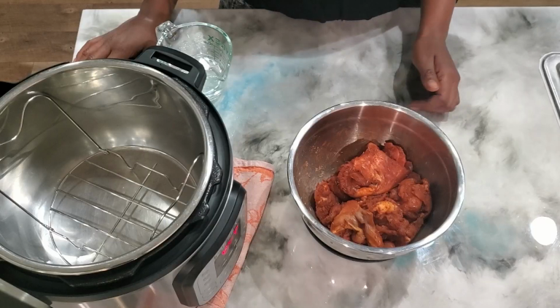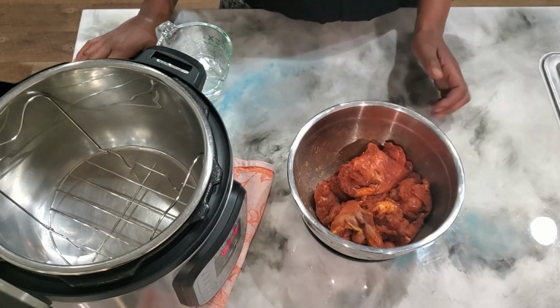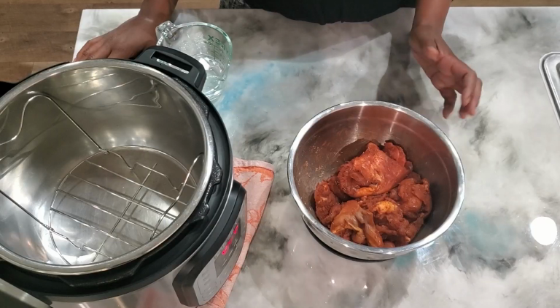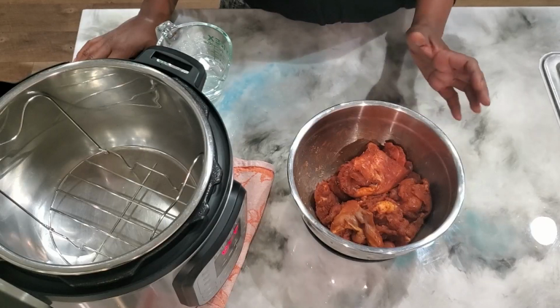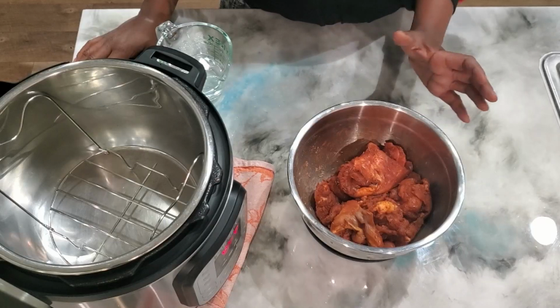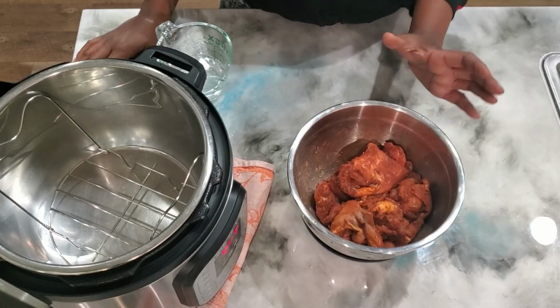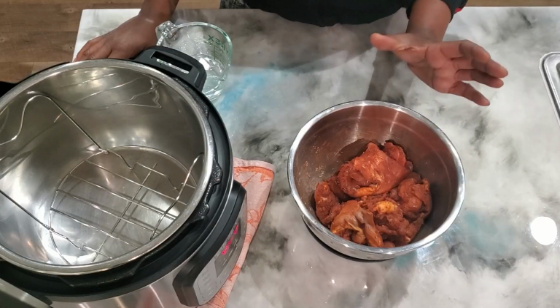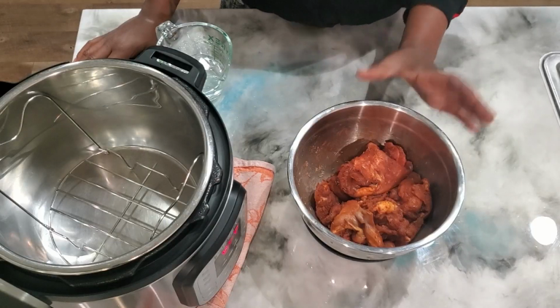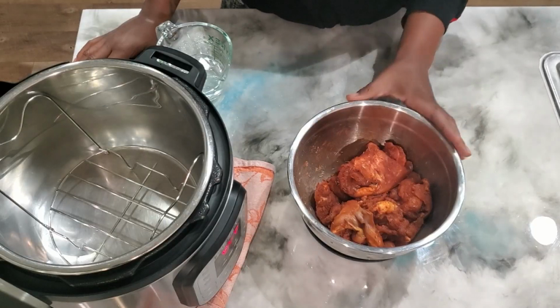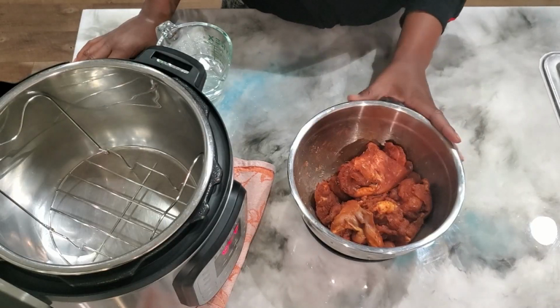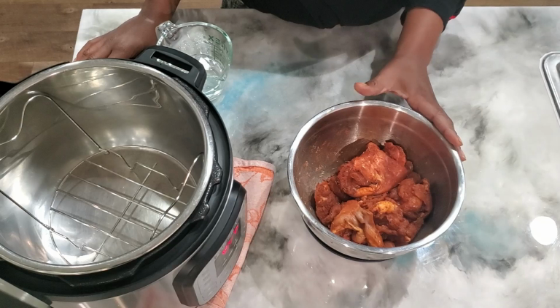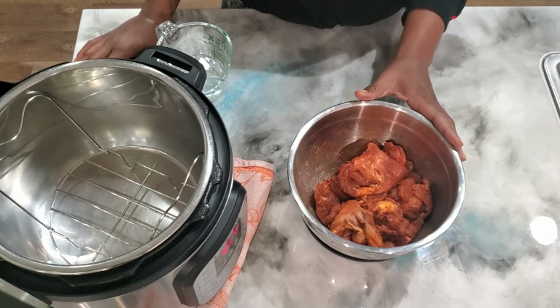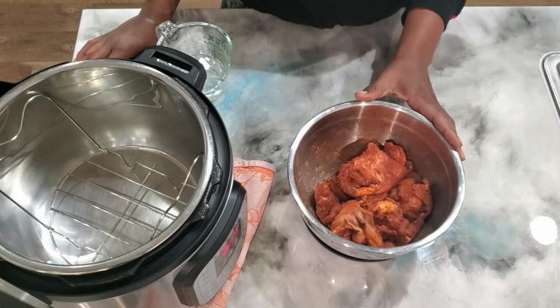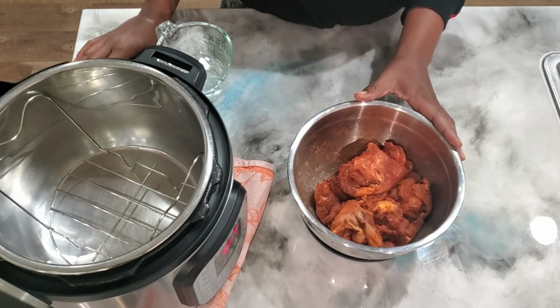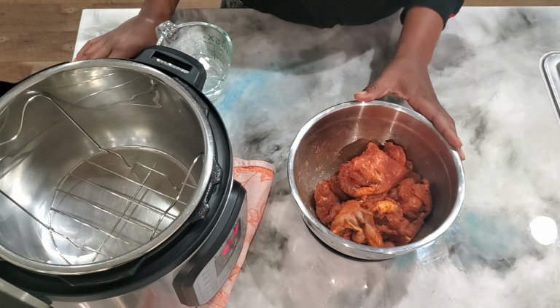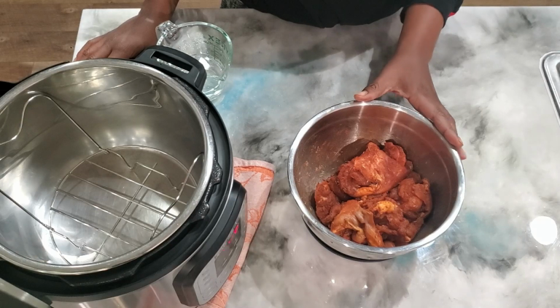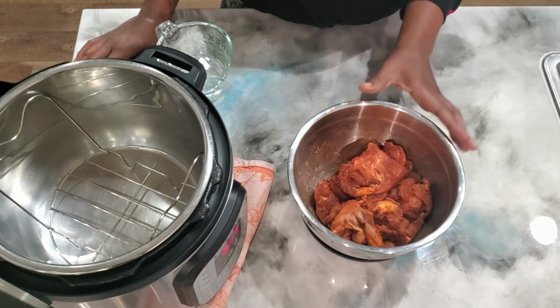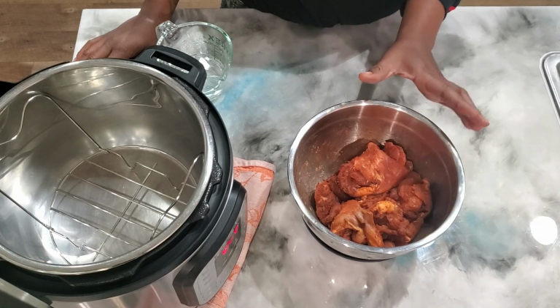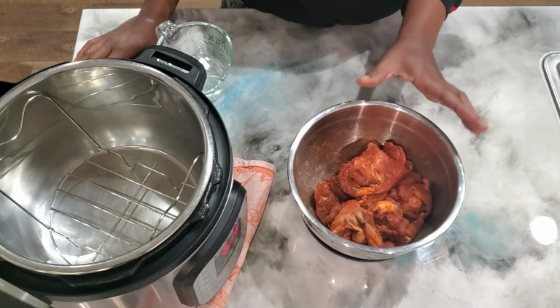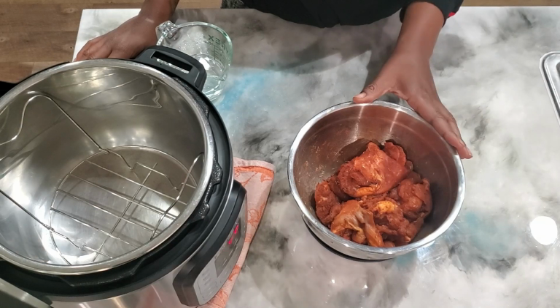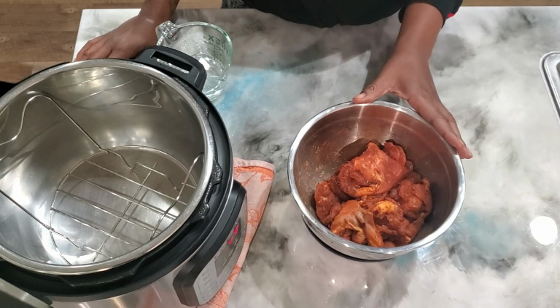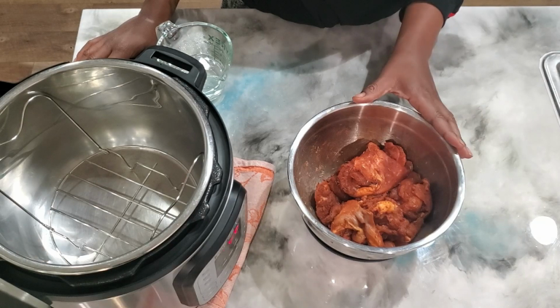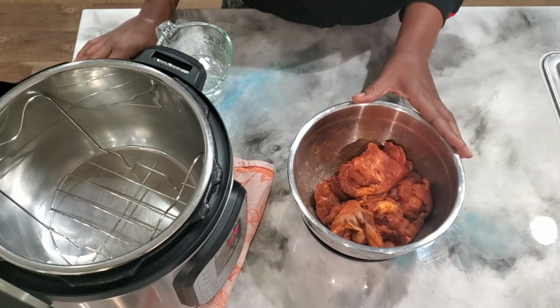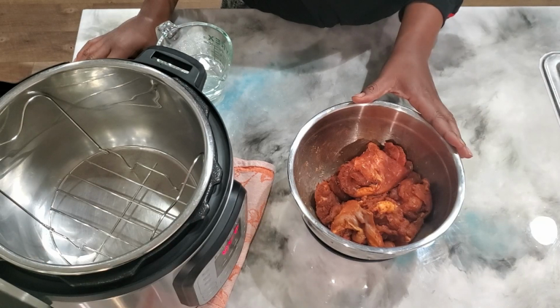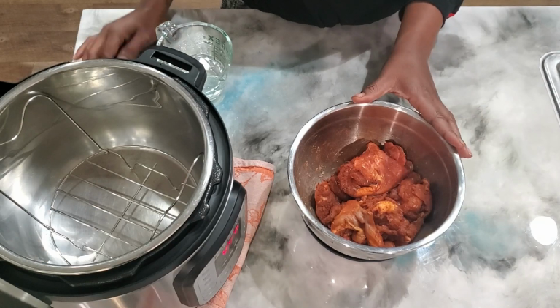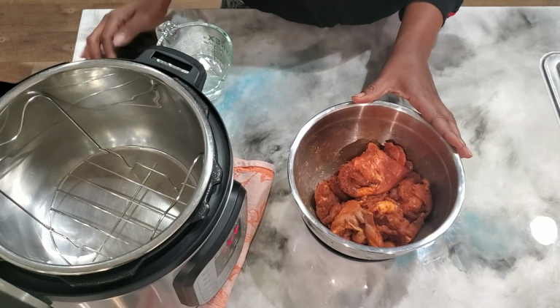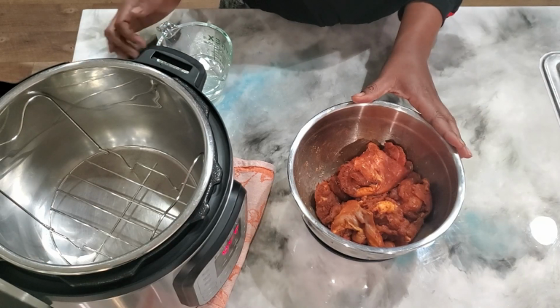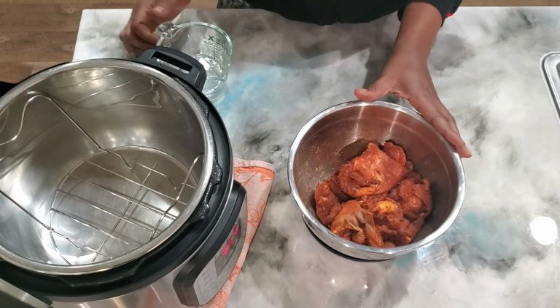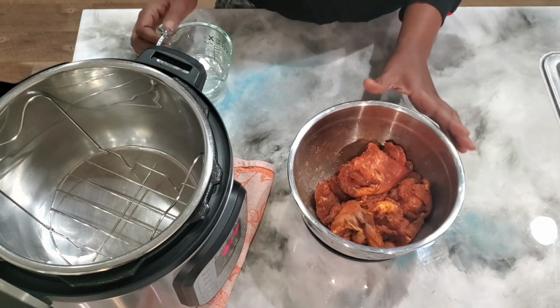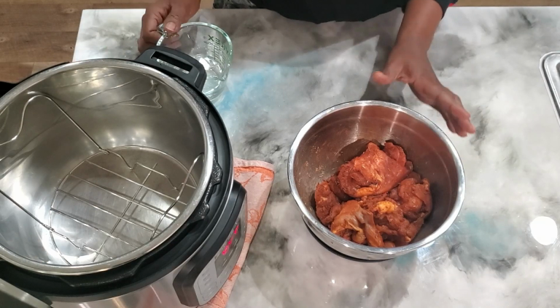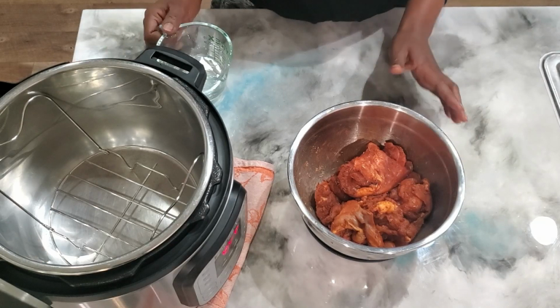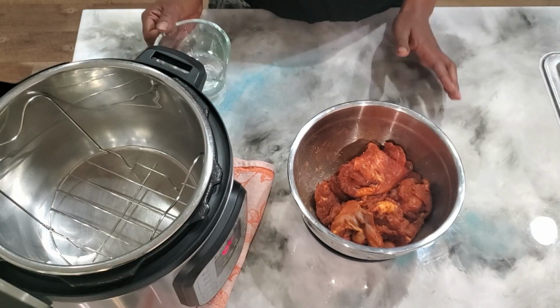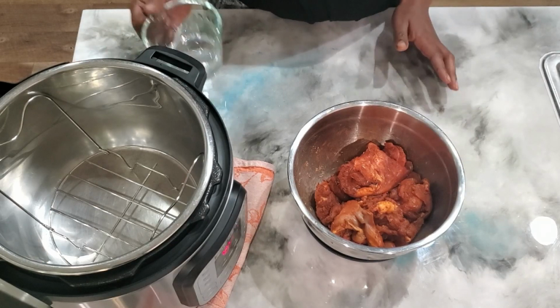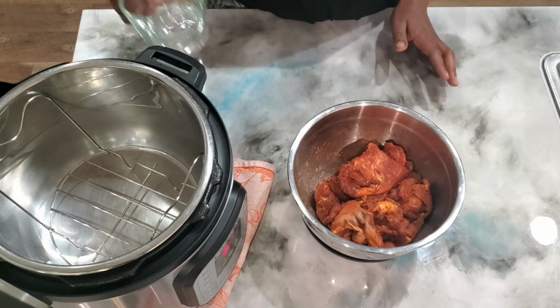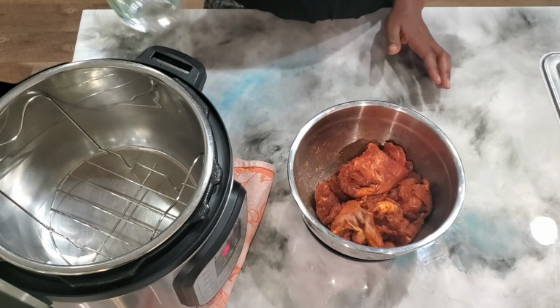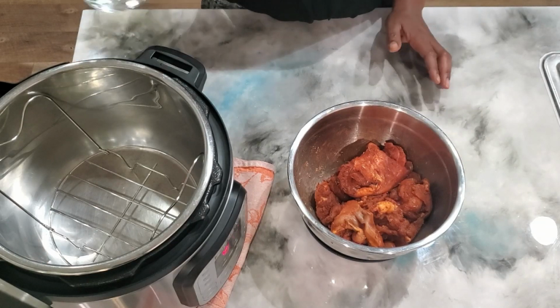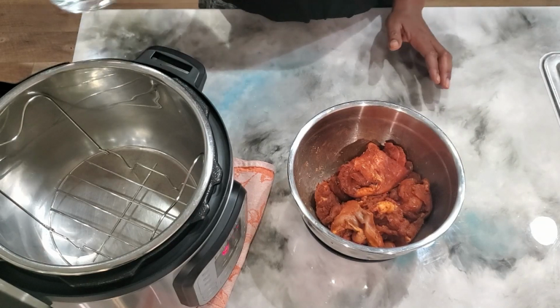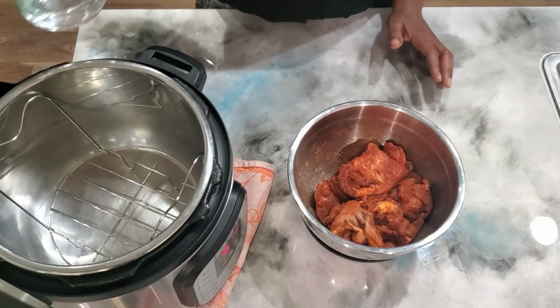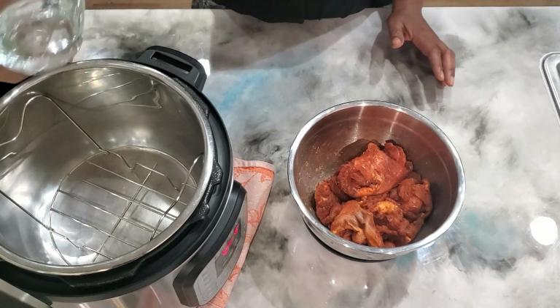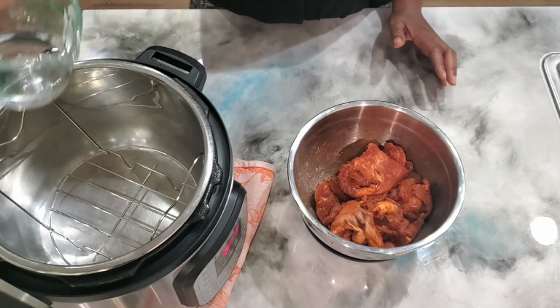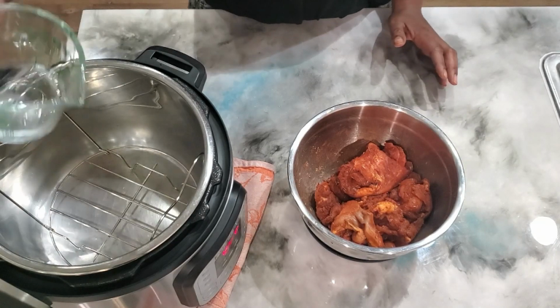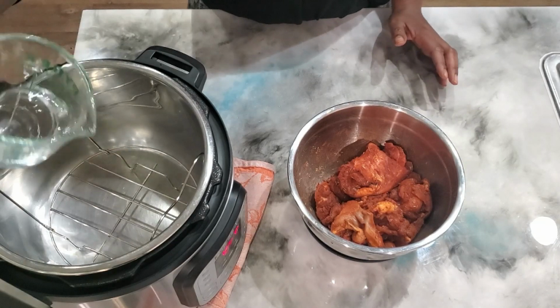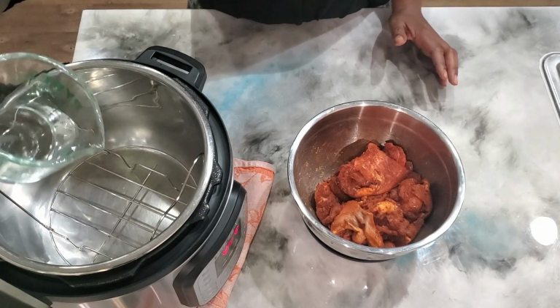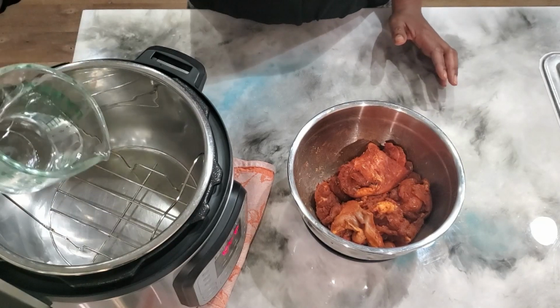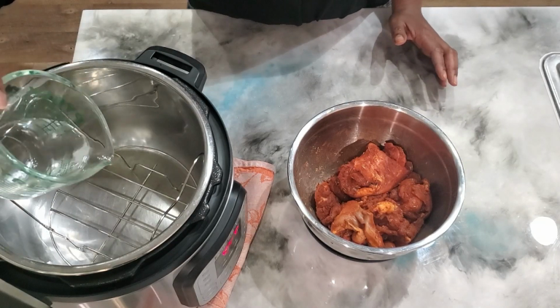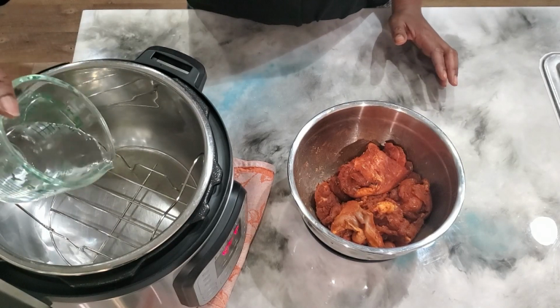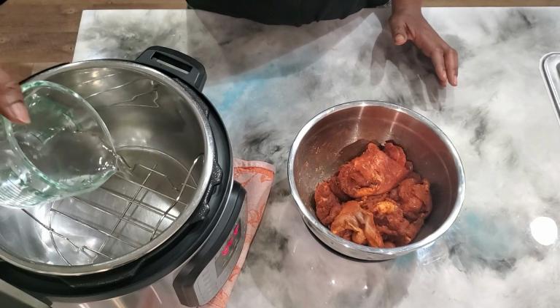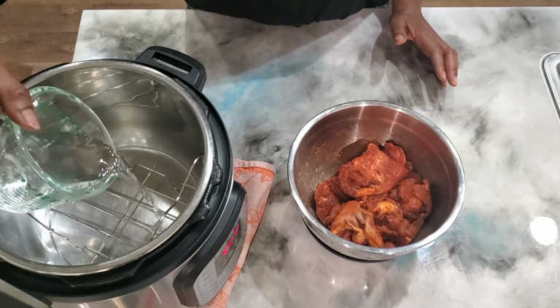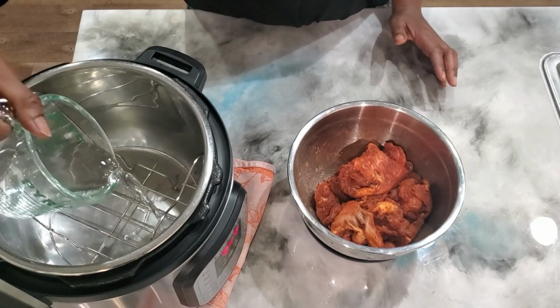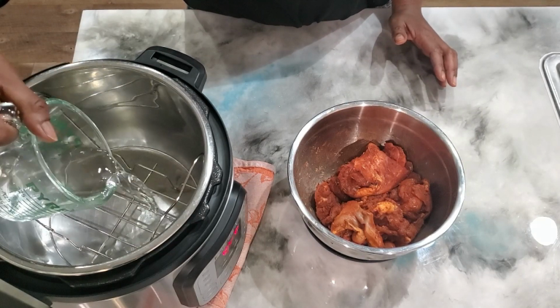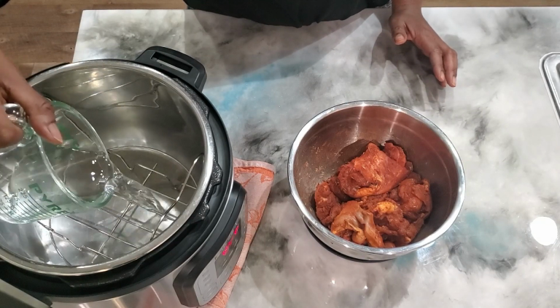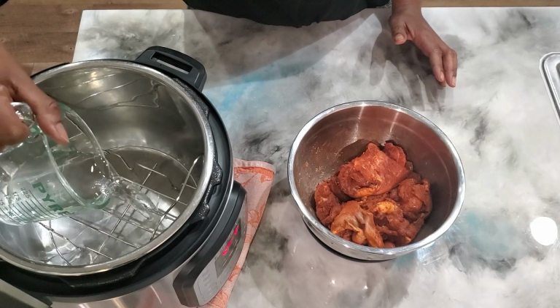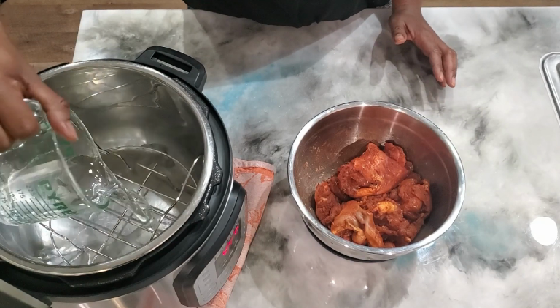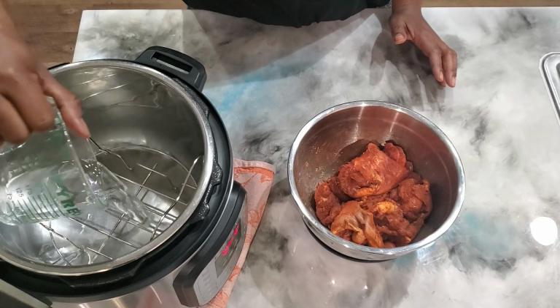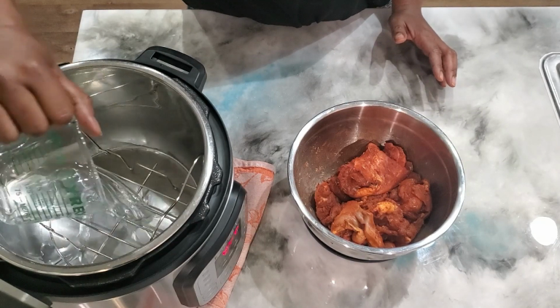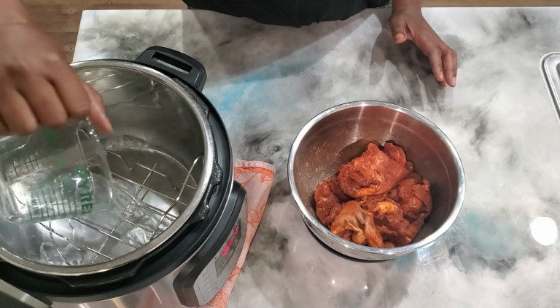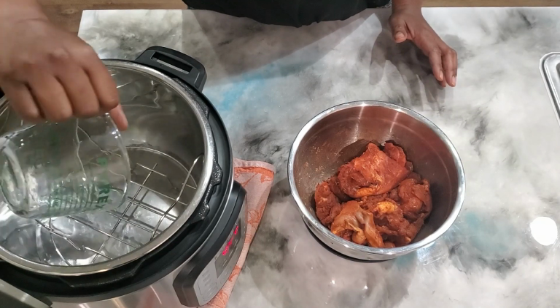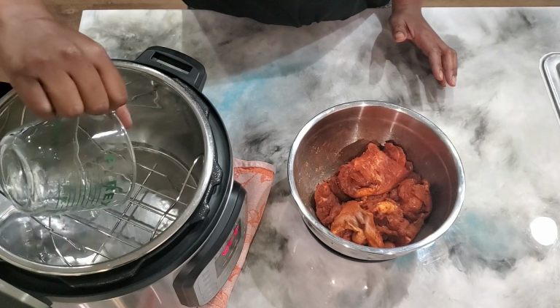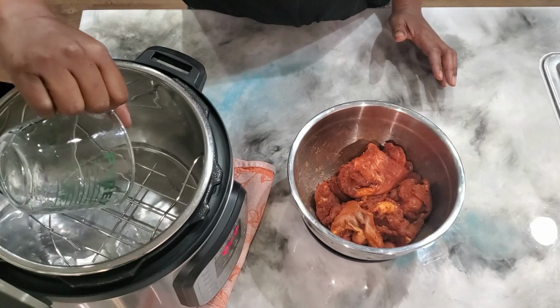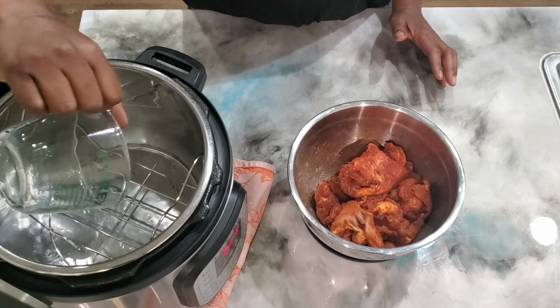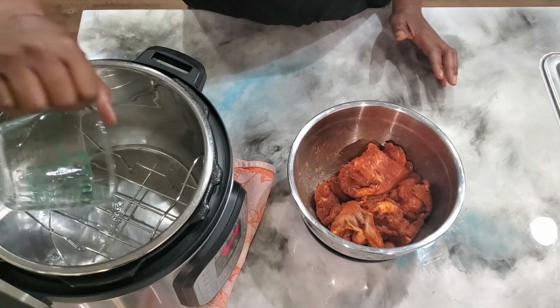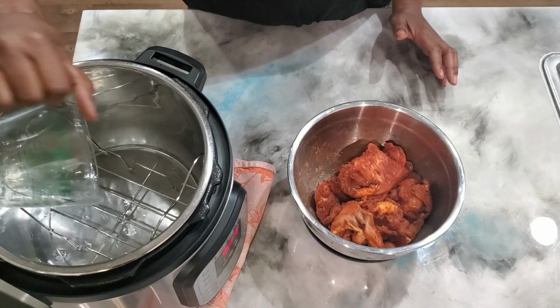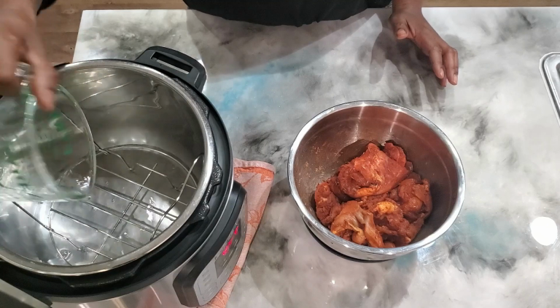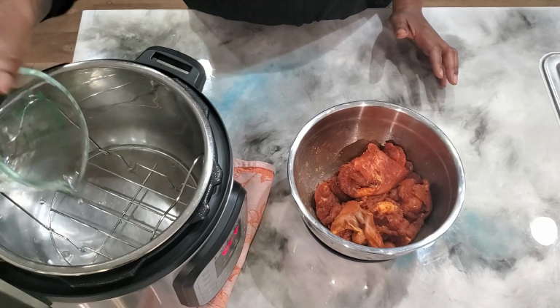Alright guys, I already got my chicken seasoned to where I wanted it, so now we're going to go ahead and place that half a cup of water into the bottom of the Instapot.